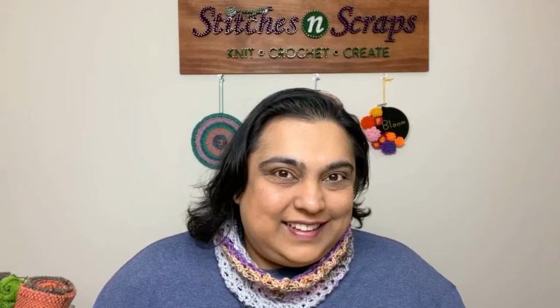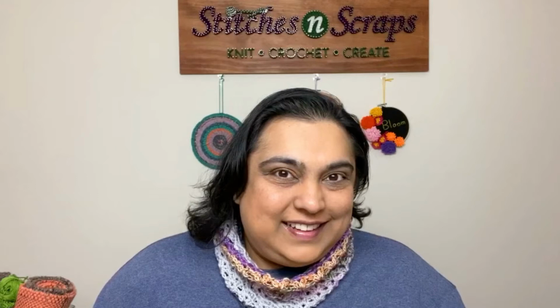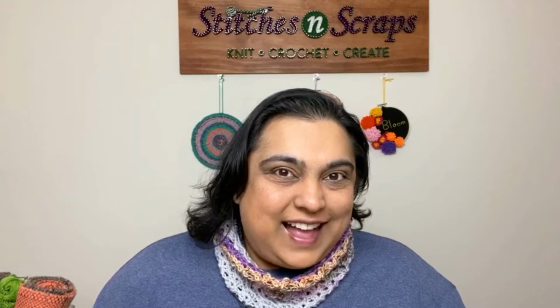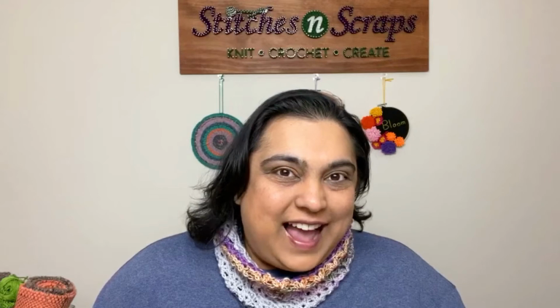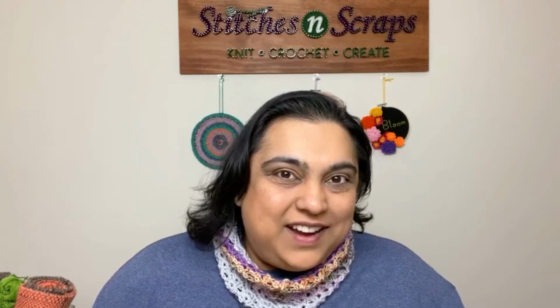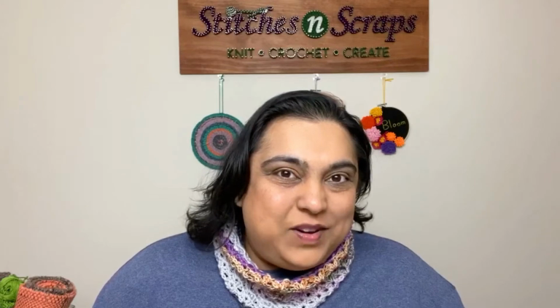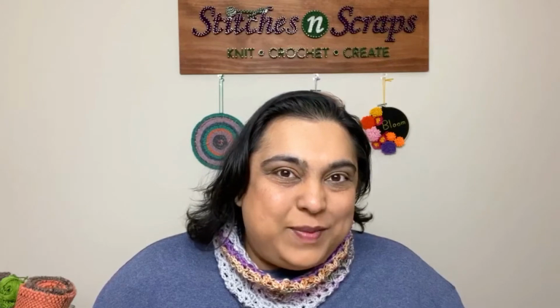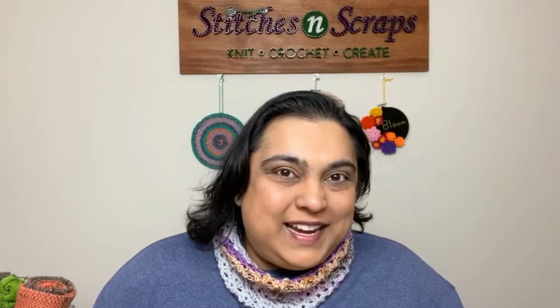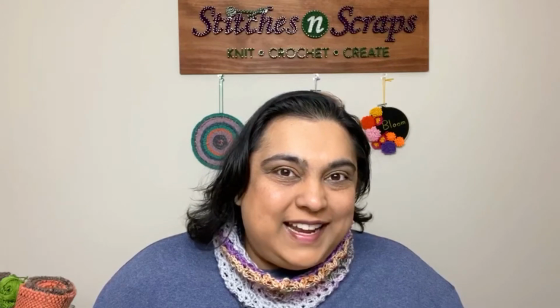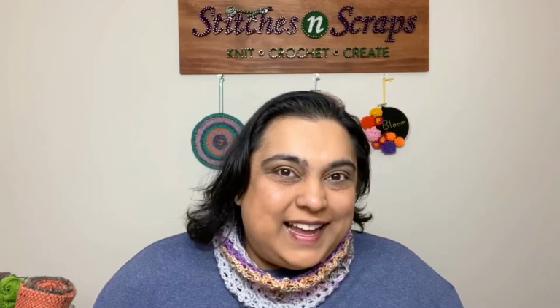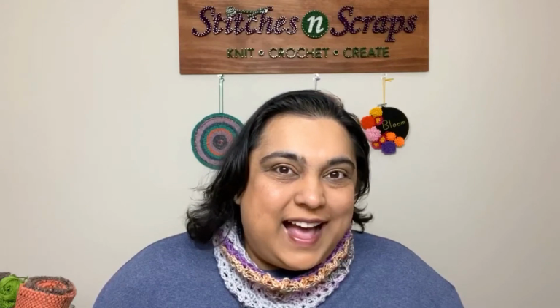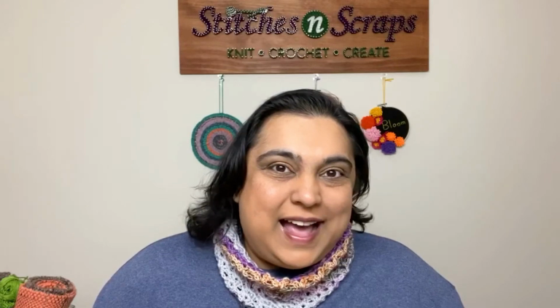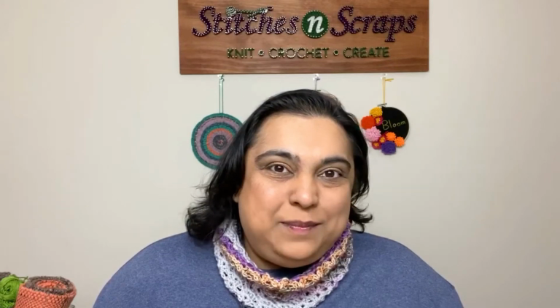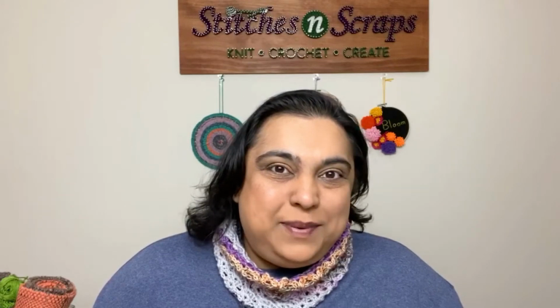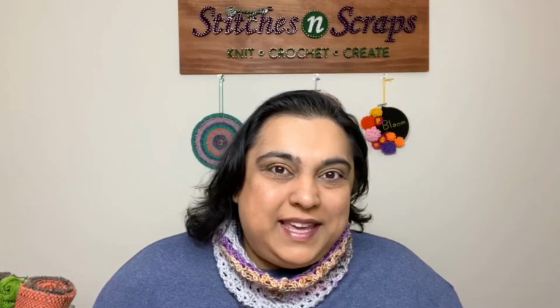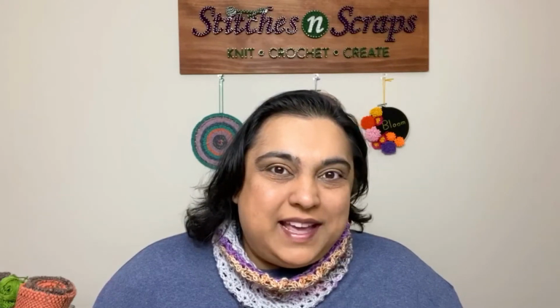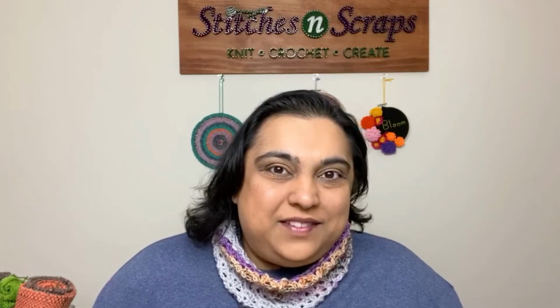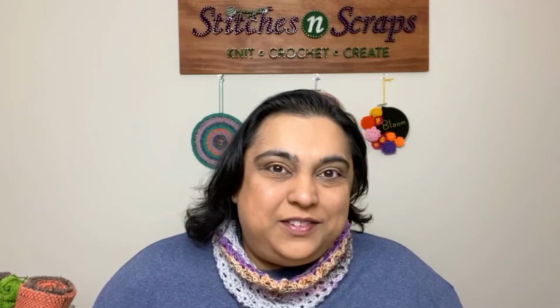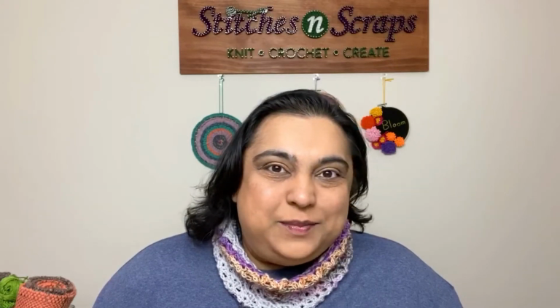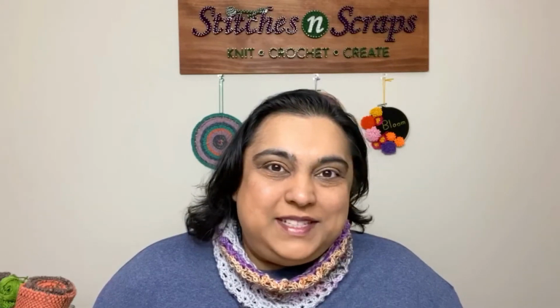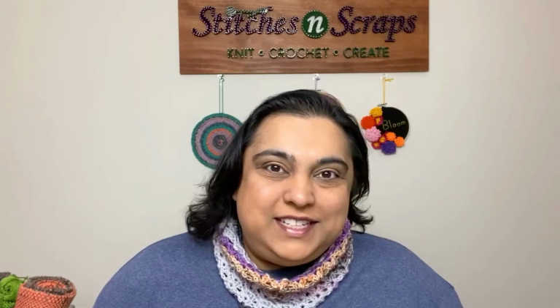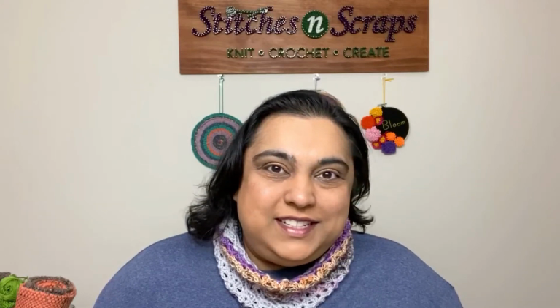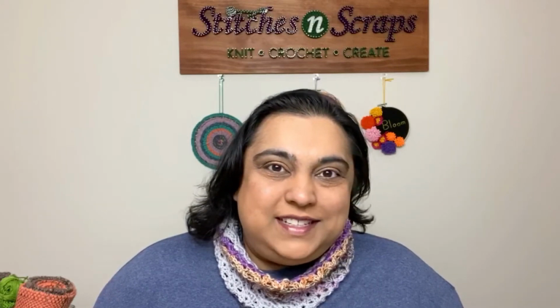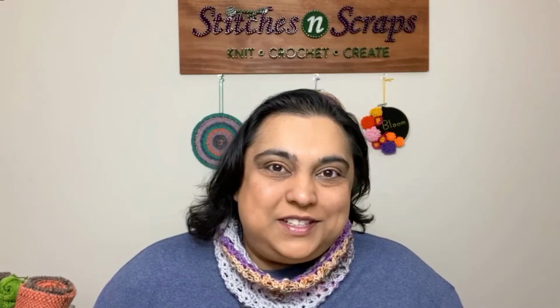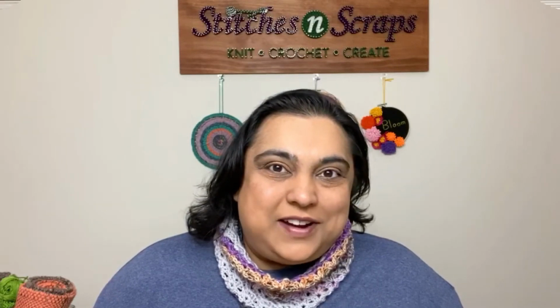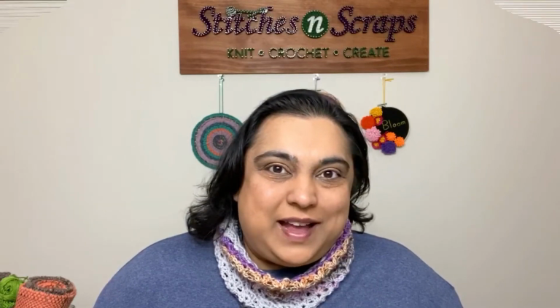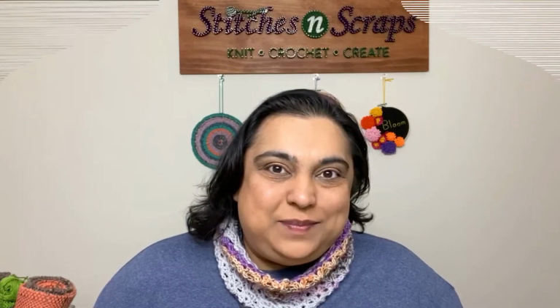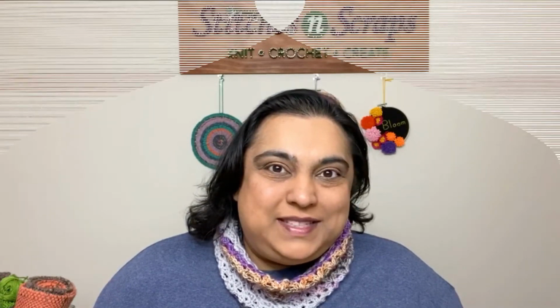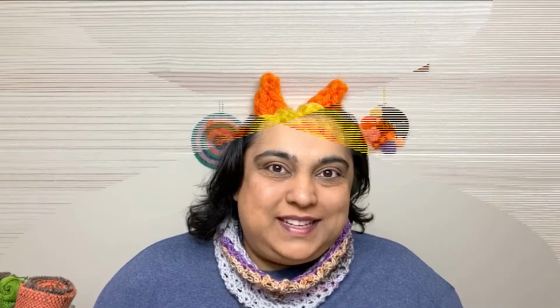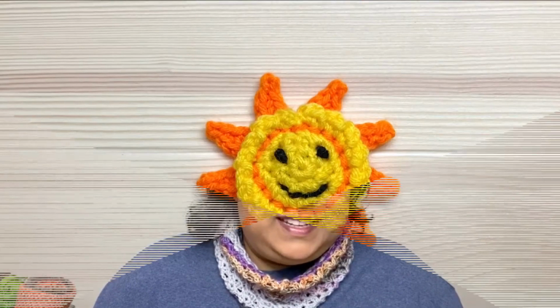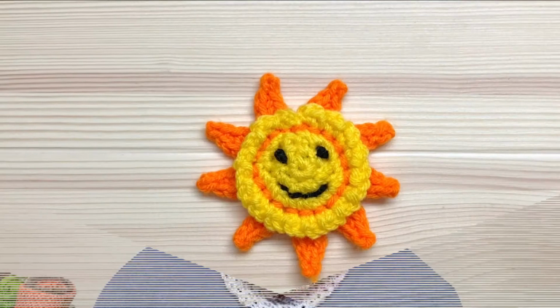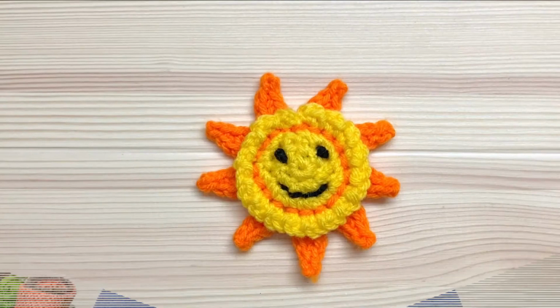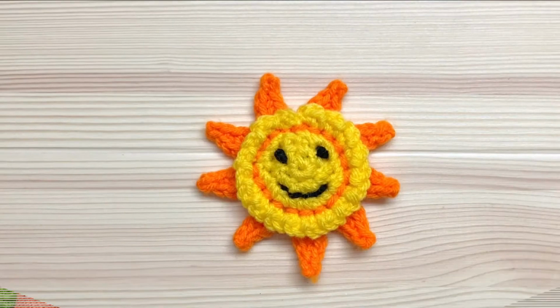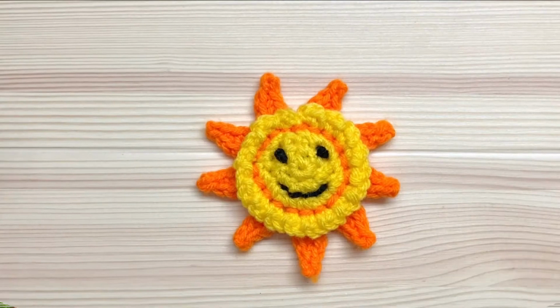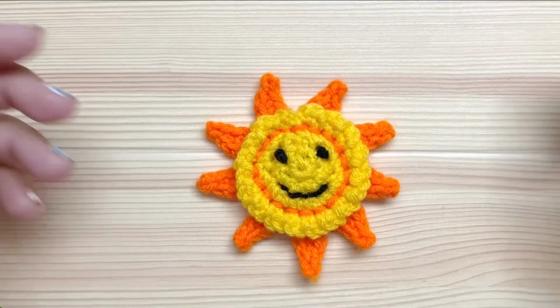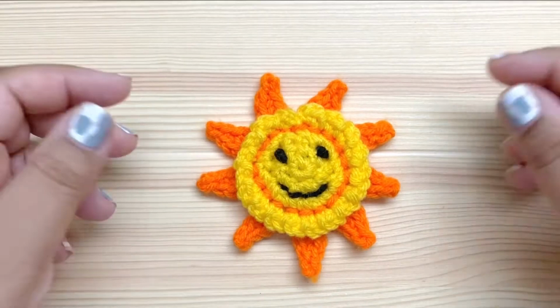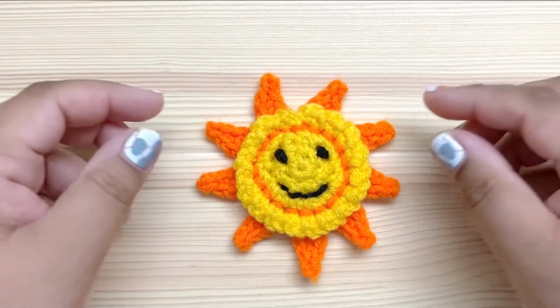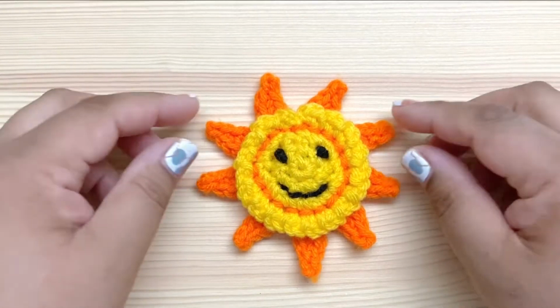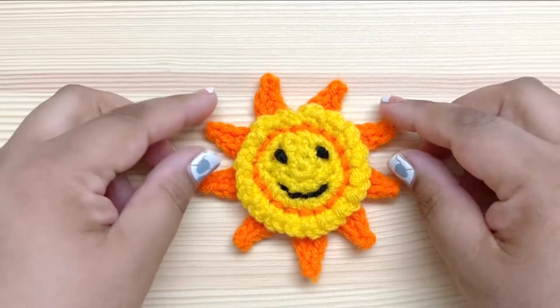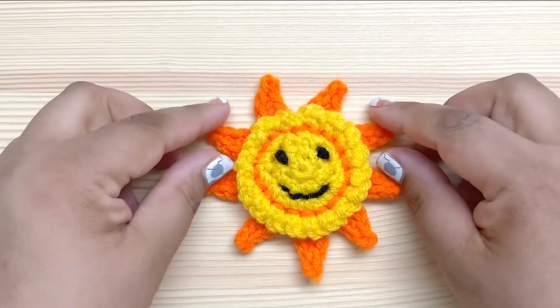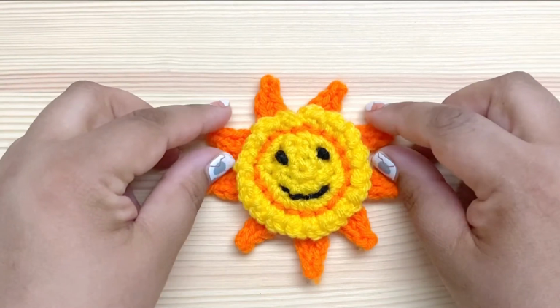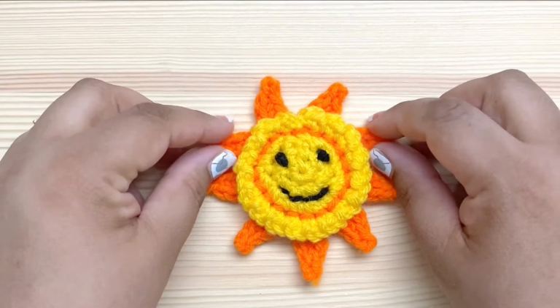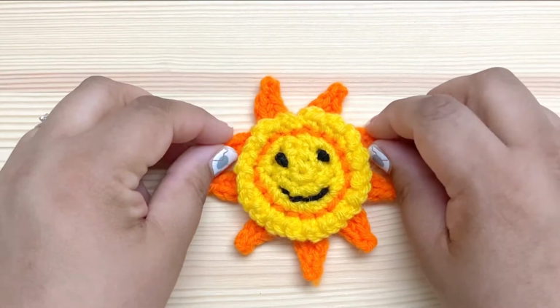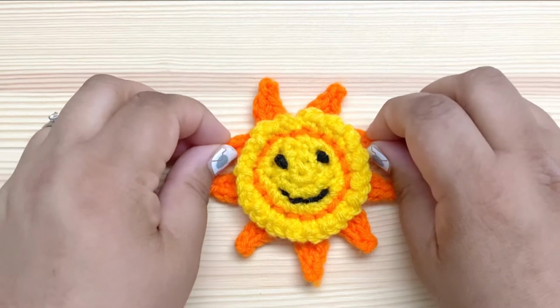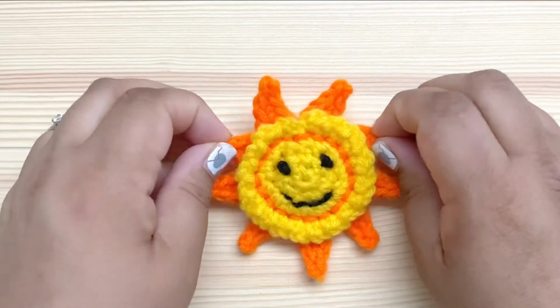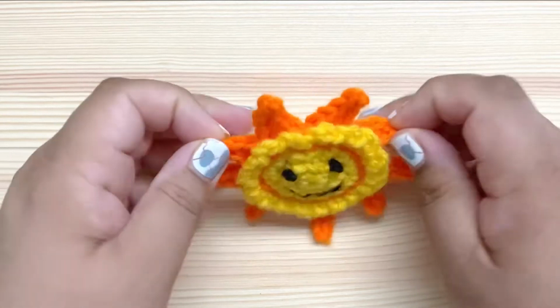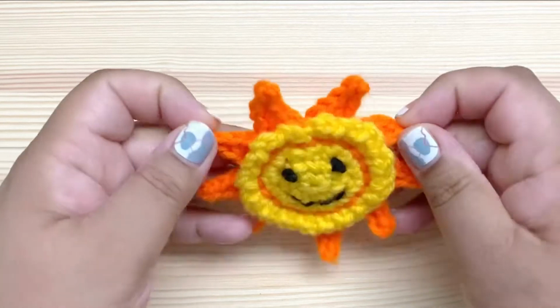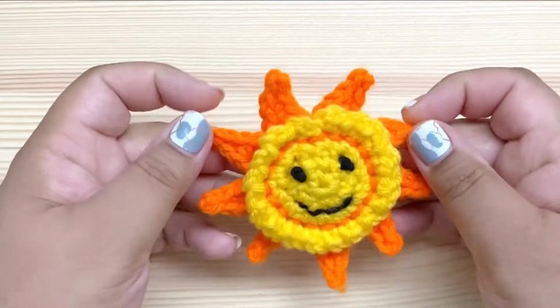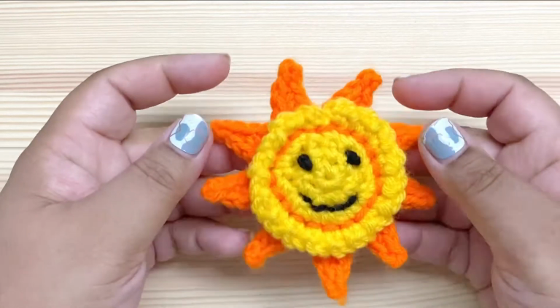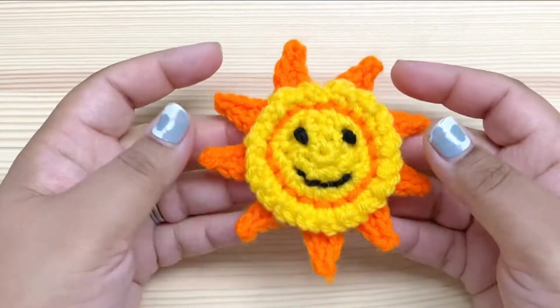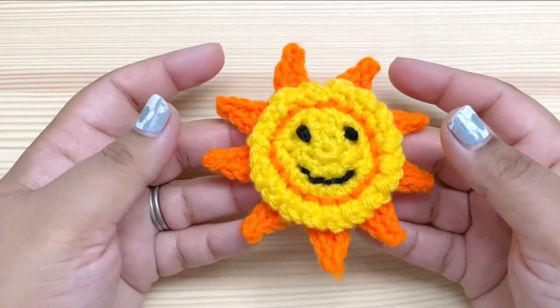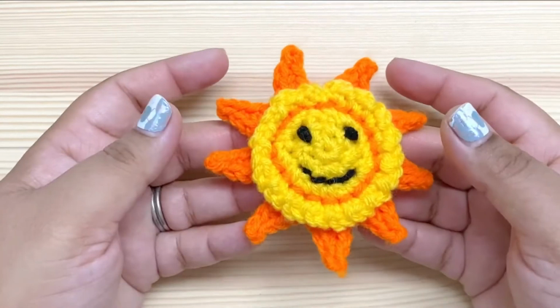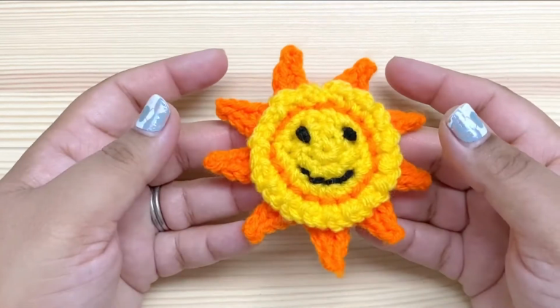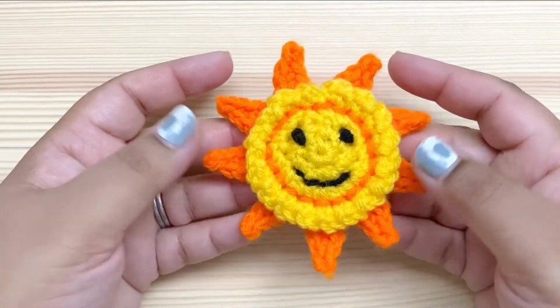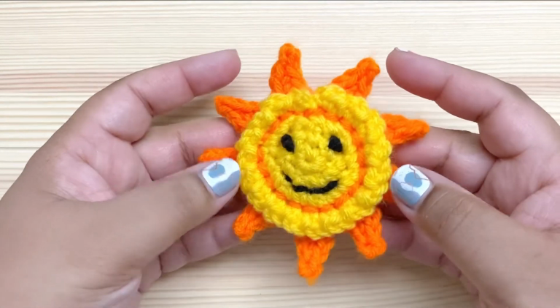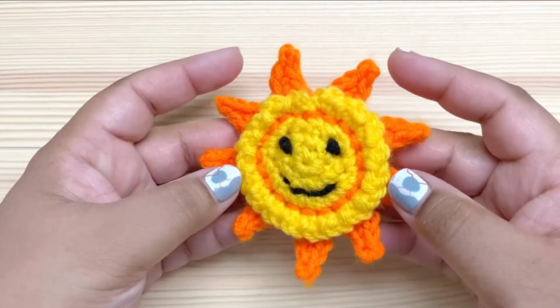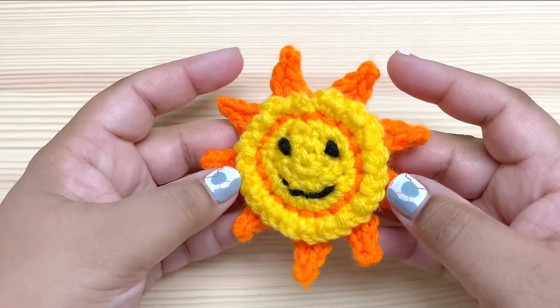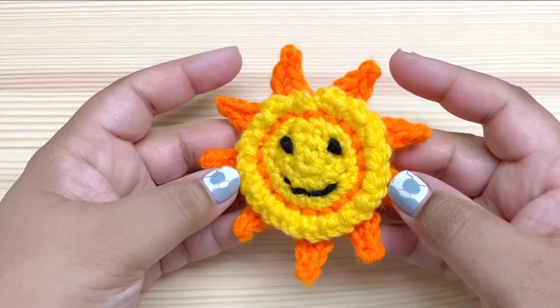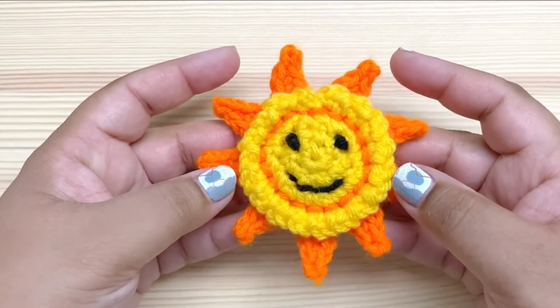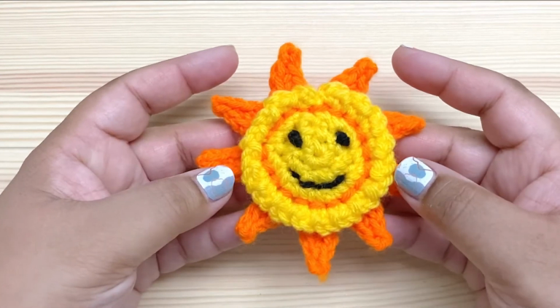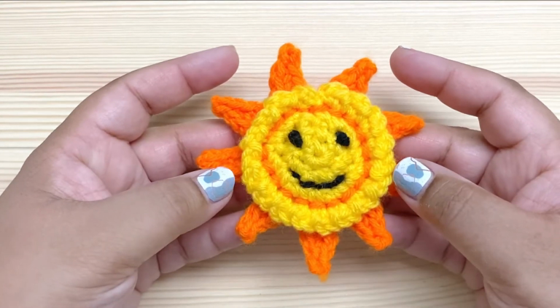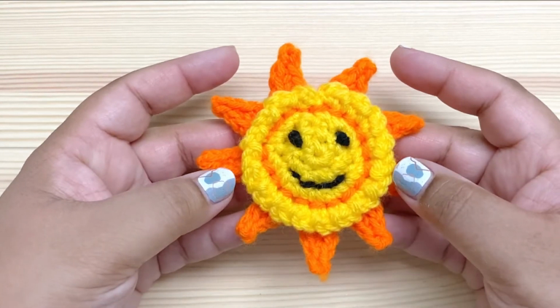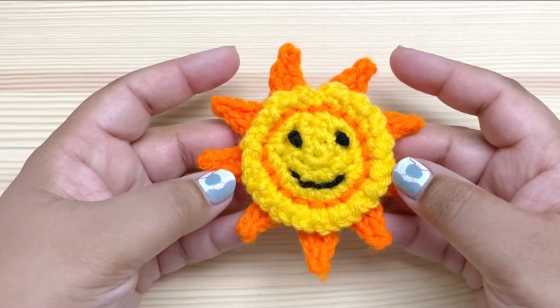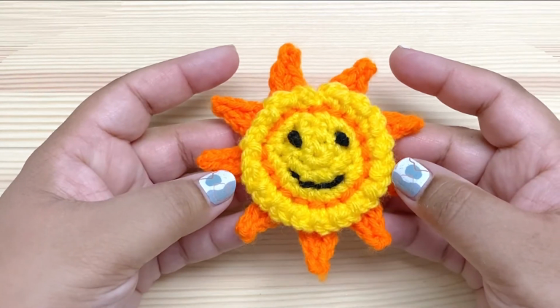Hi everybody! I'm Pia from Stitches and Scraps. Today I'm going to show you how to make this Happy Sun Magnet.